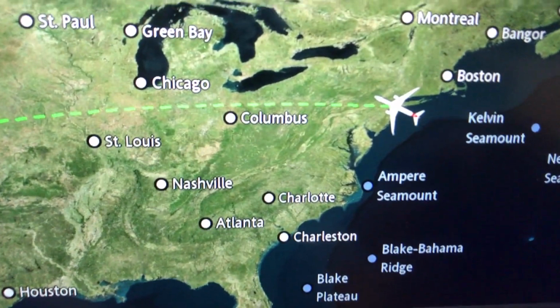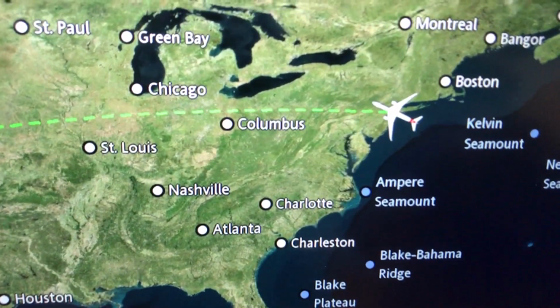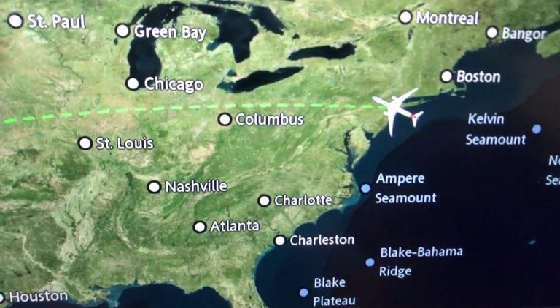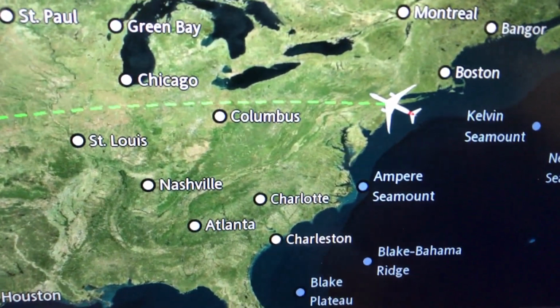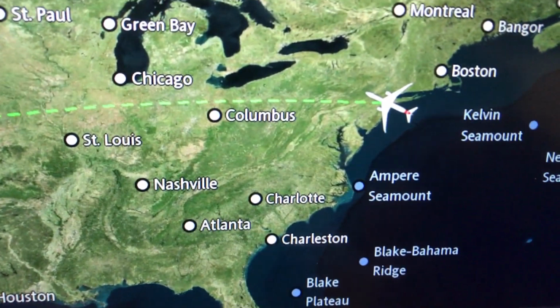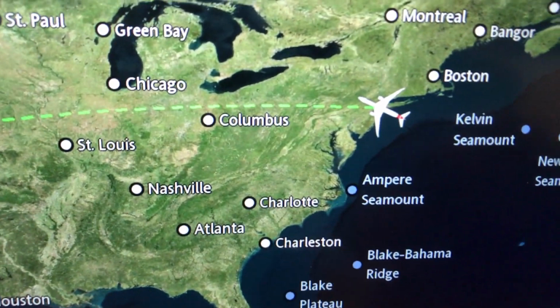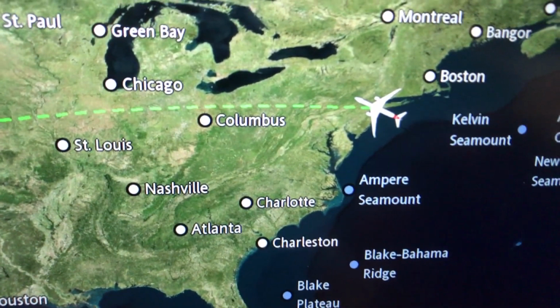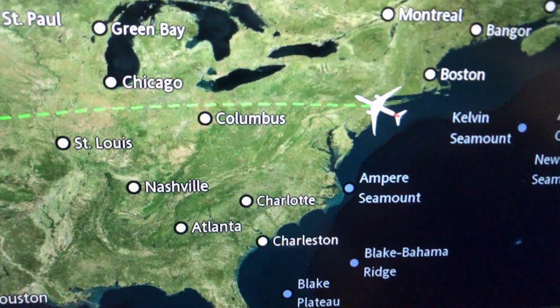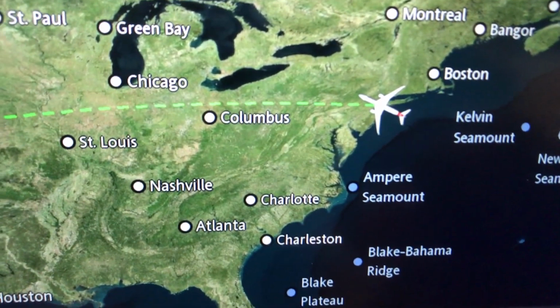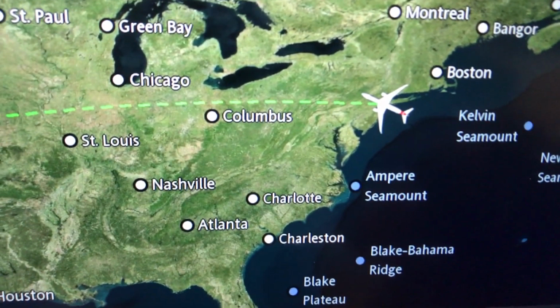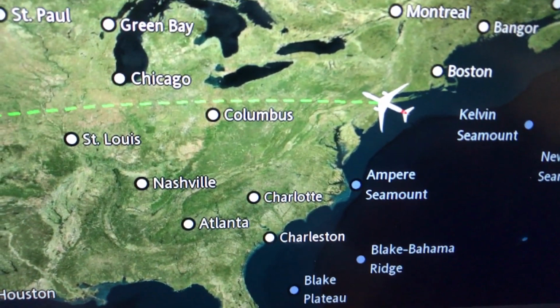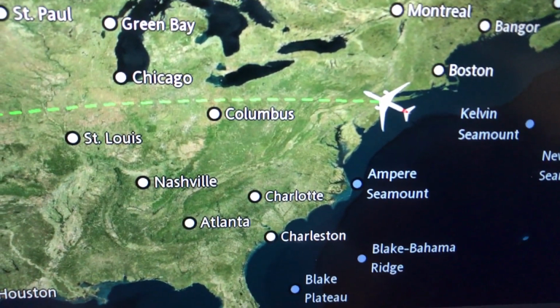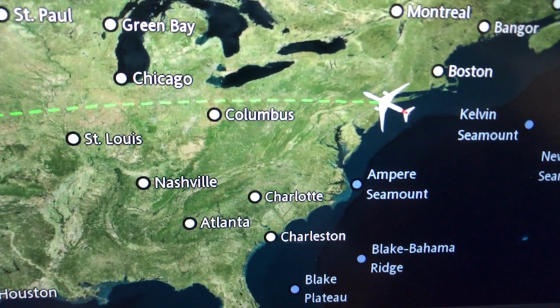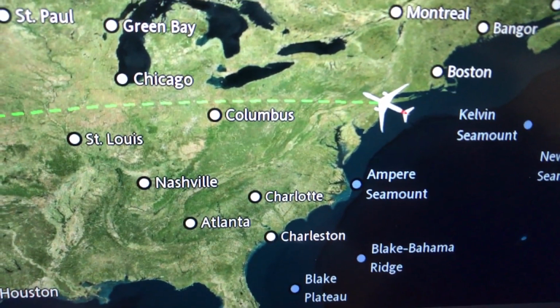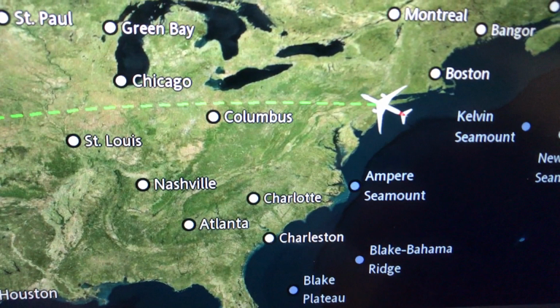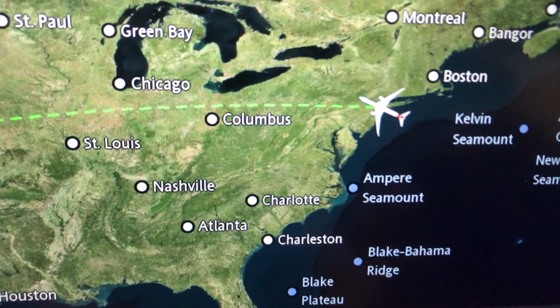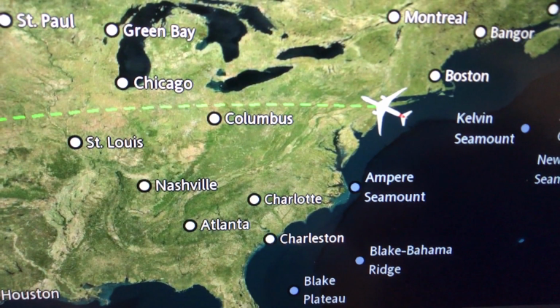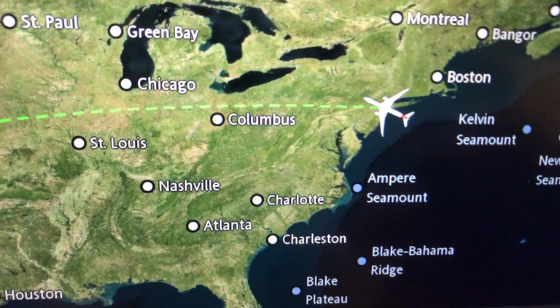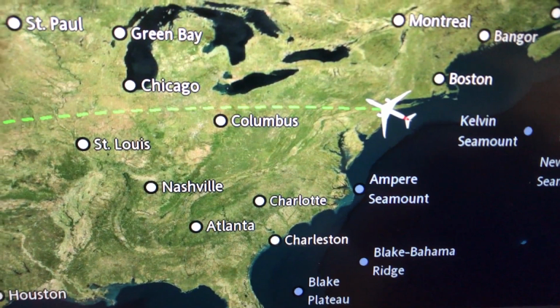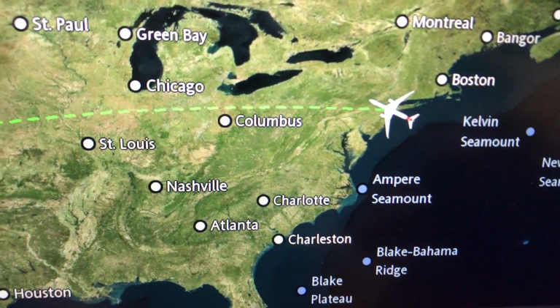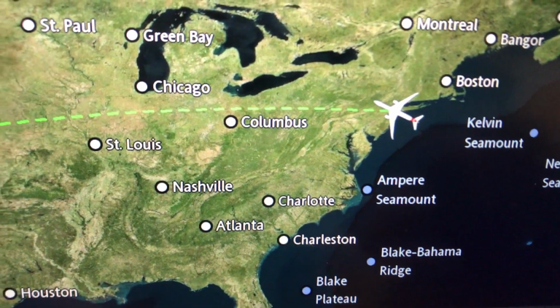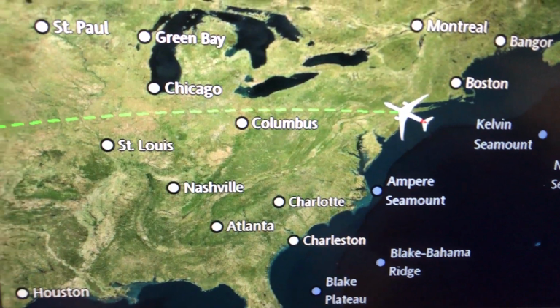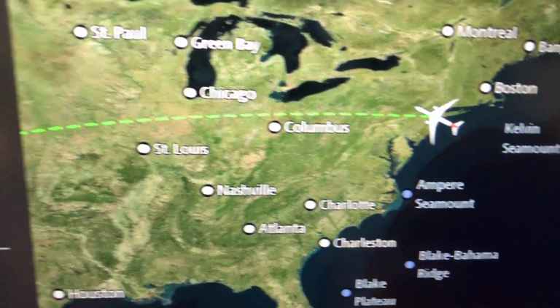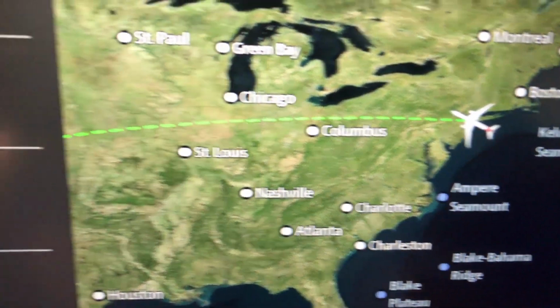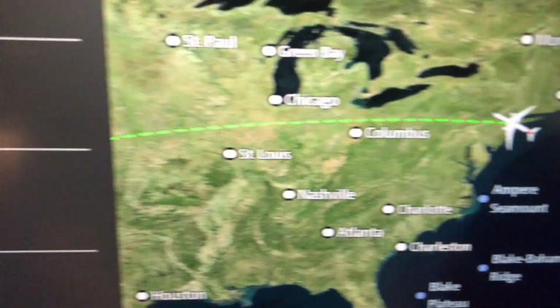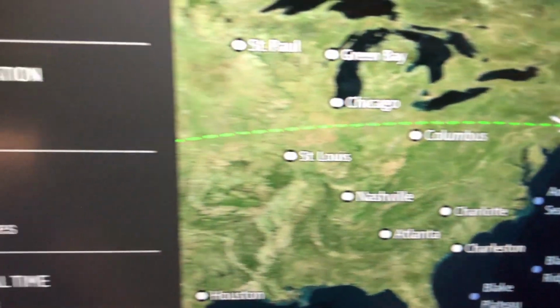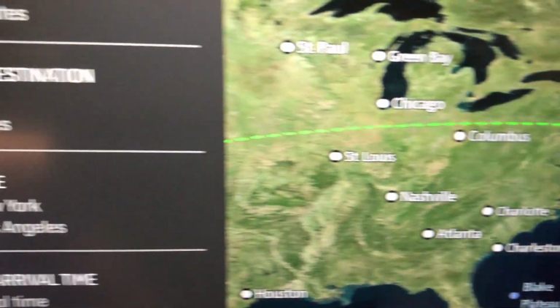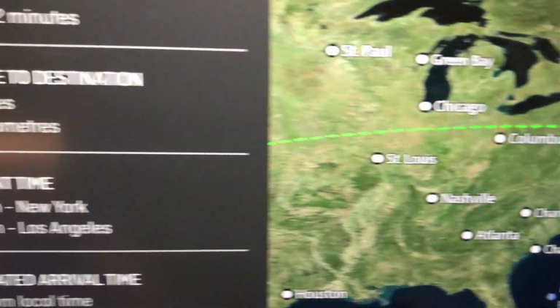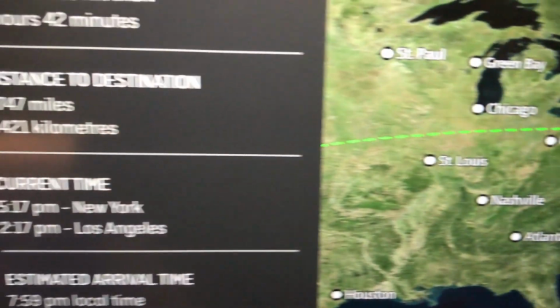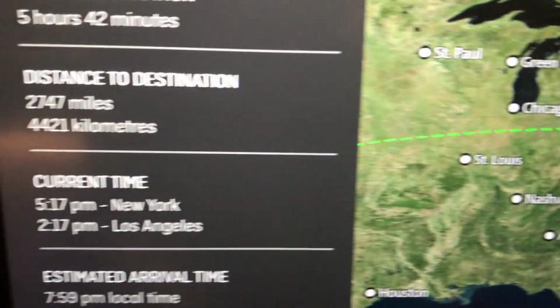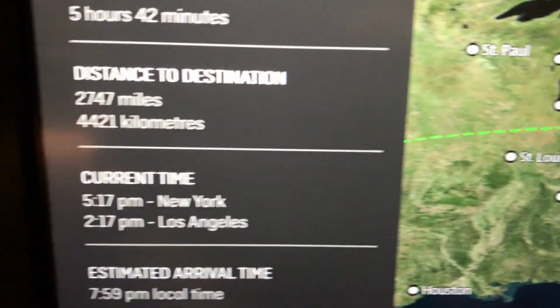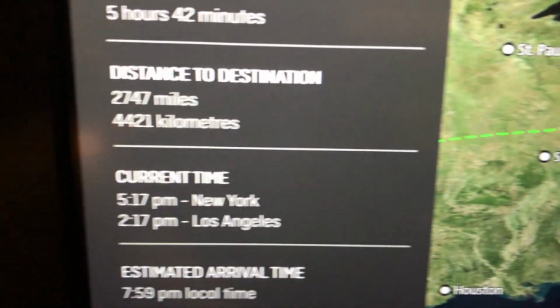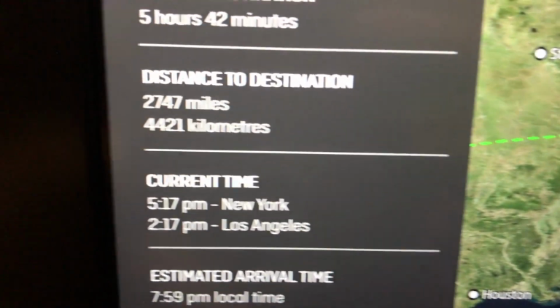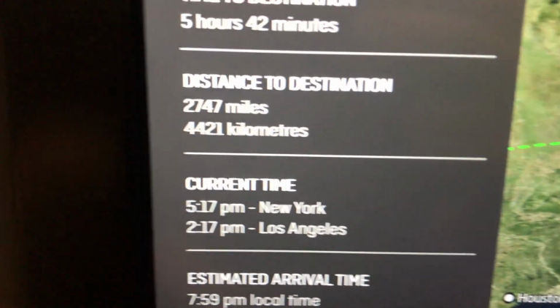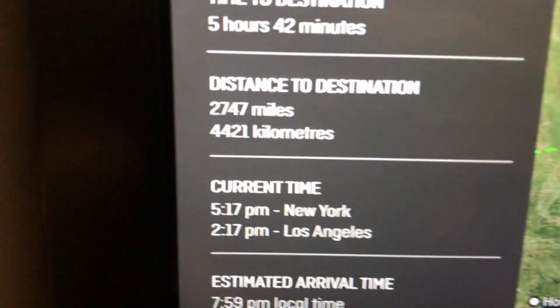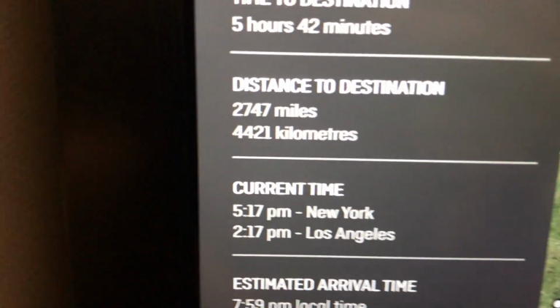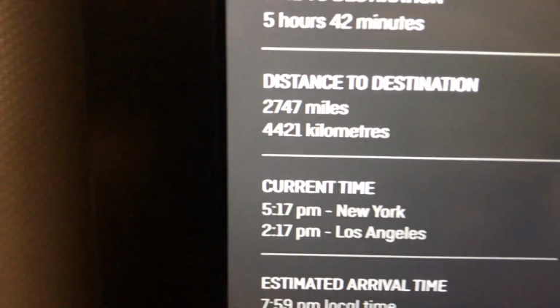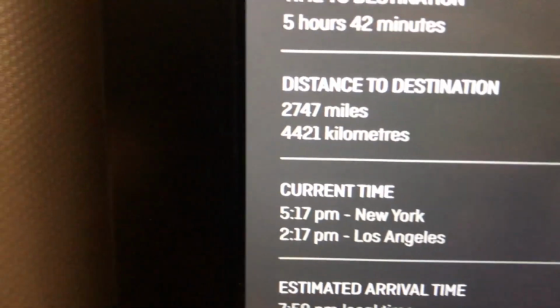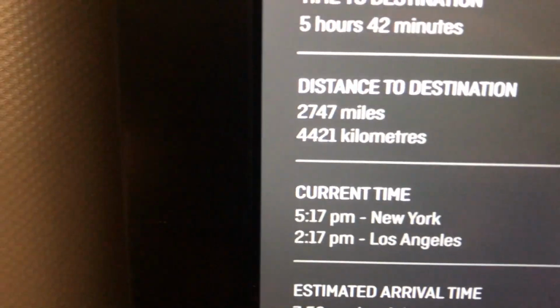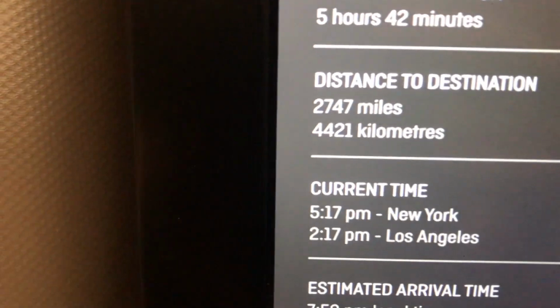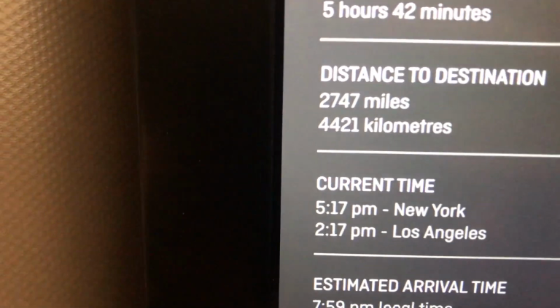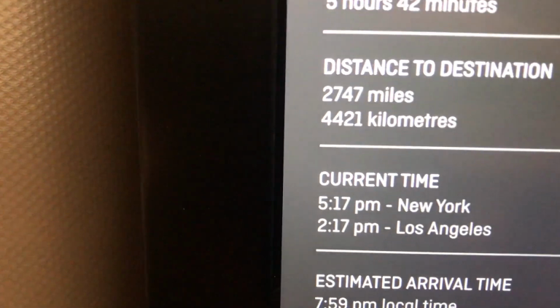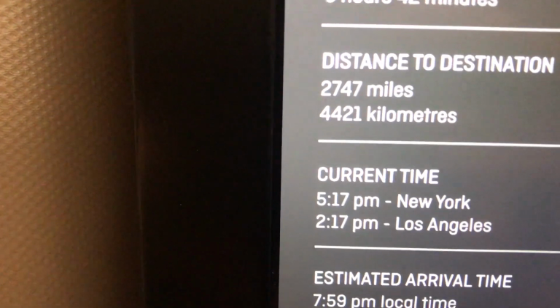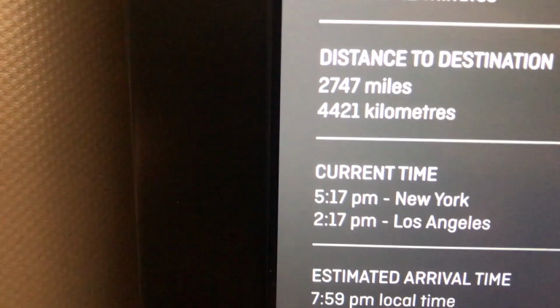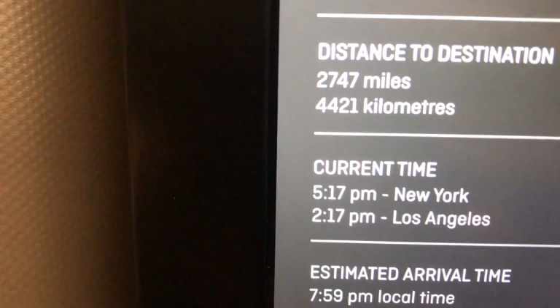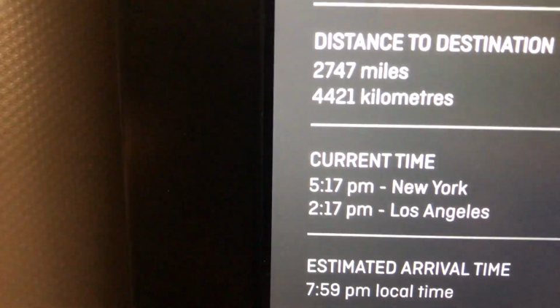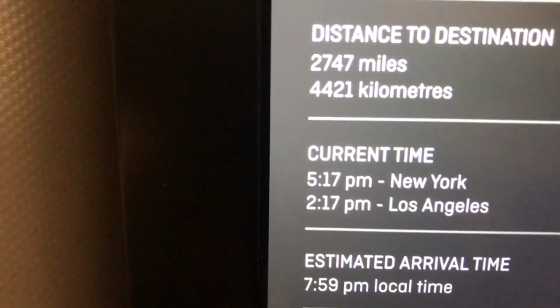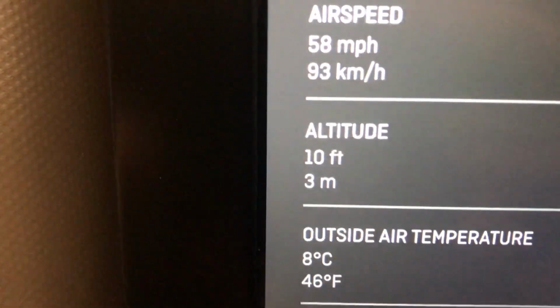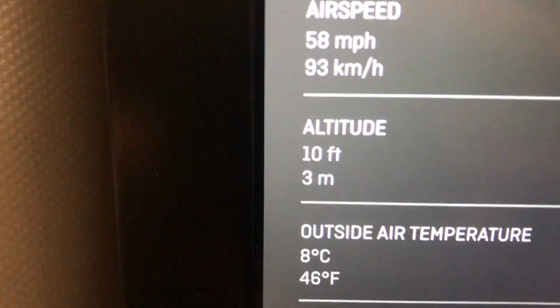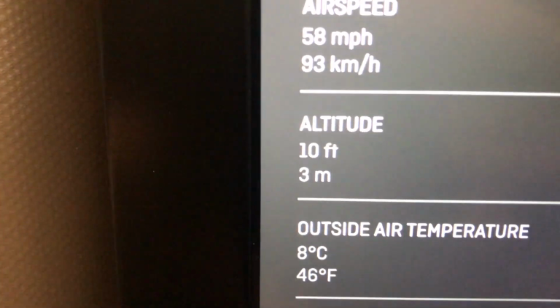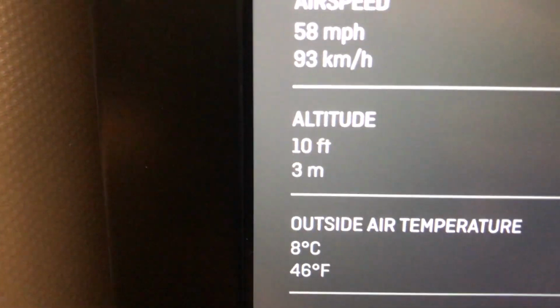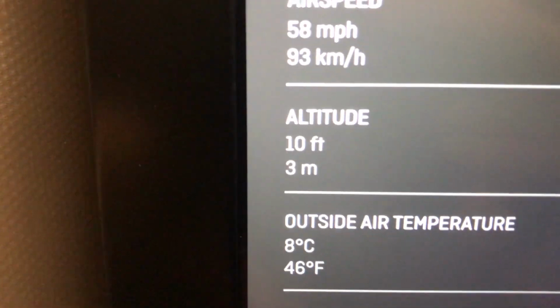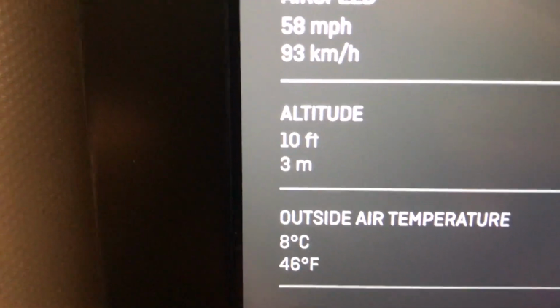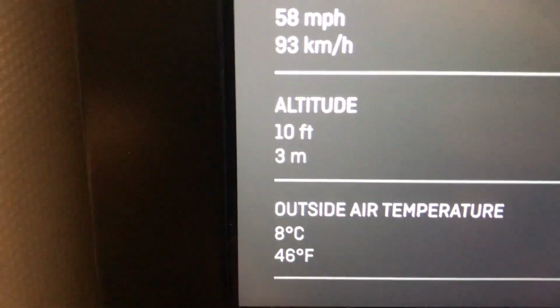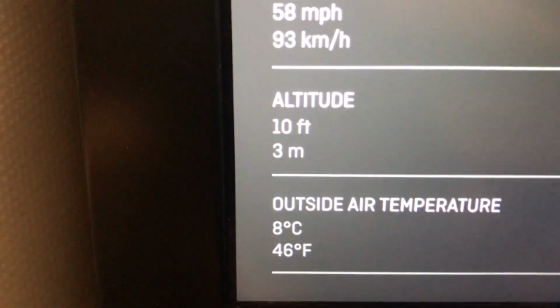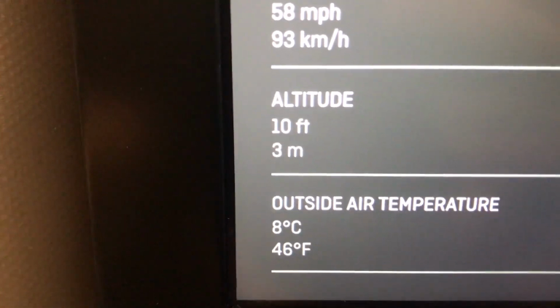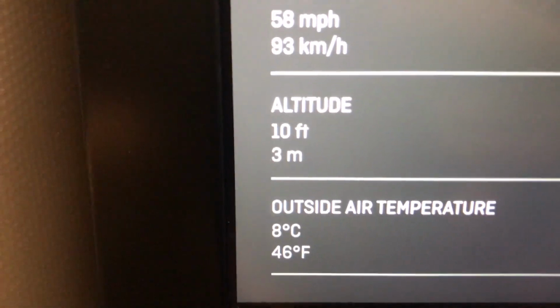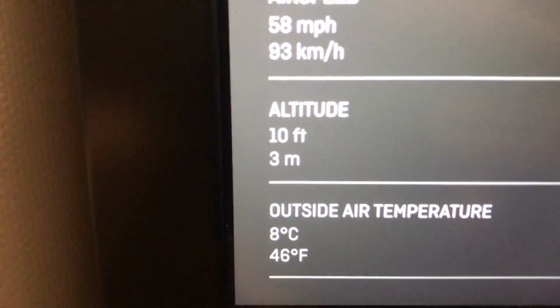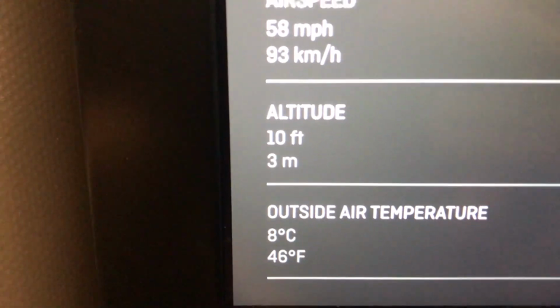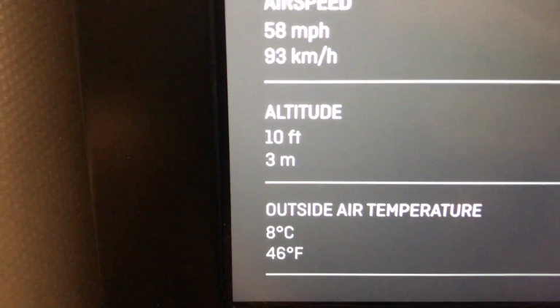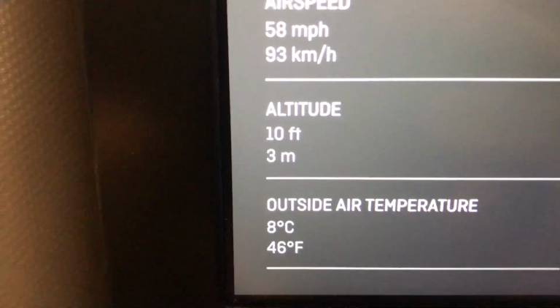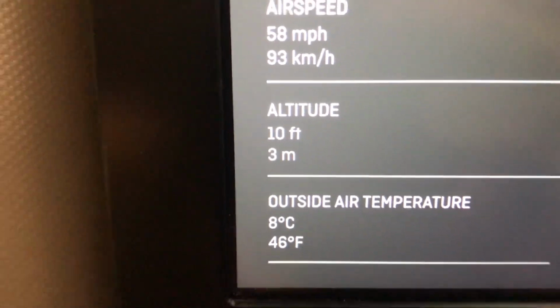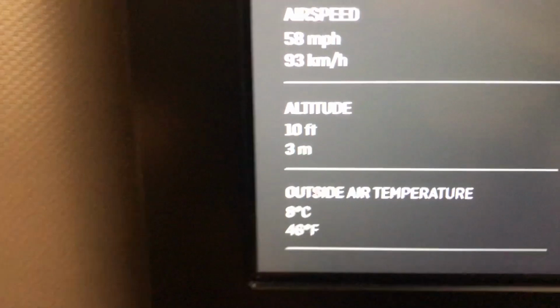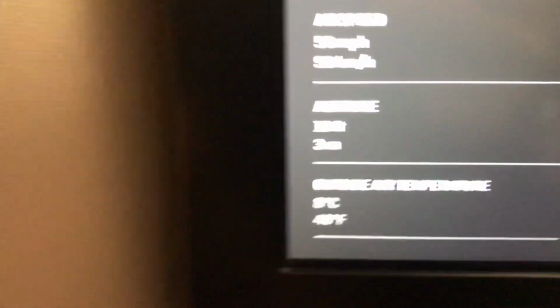Here you can see our route map, but the actual flight went further south than what we're showing there due to weather over the United States.